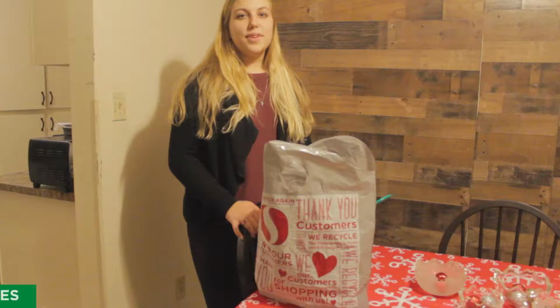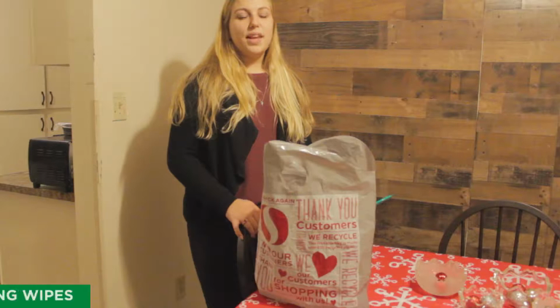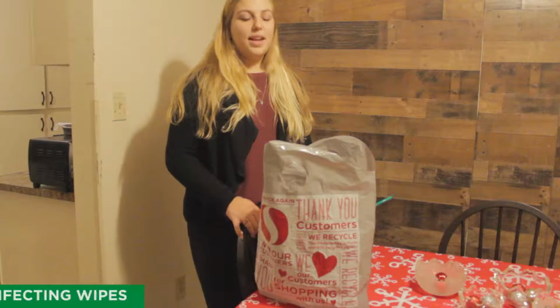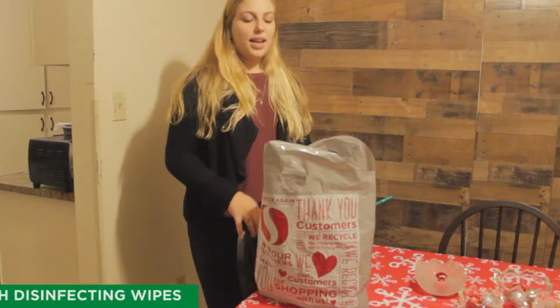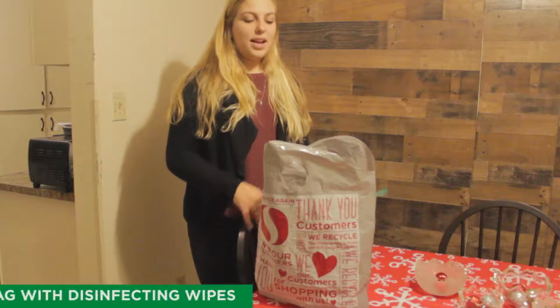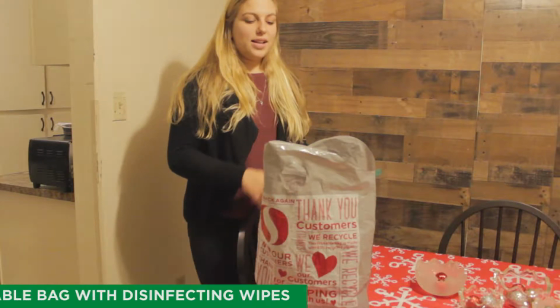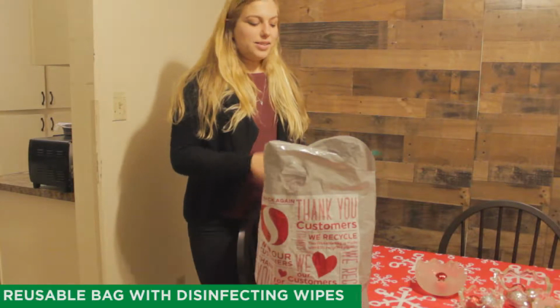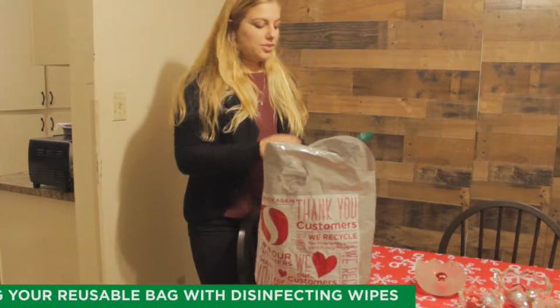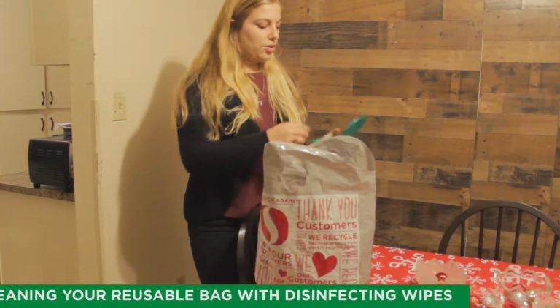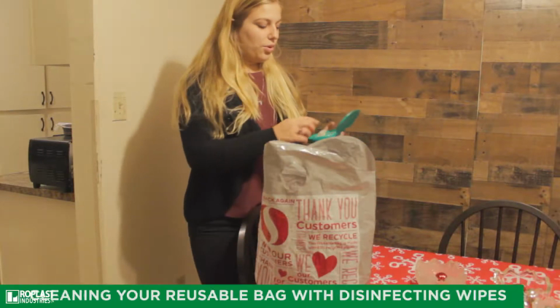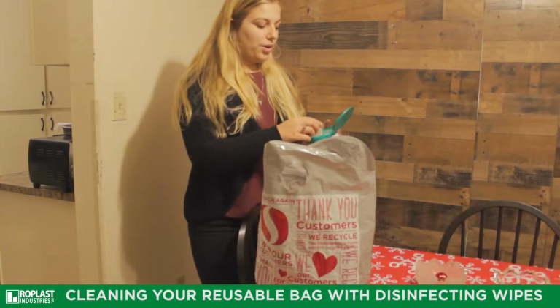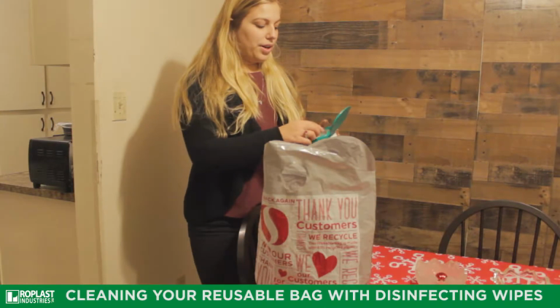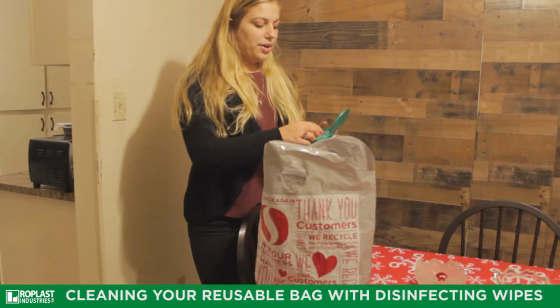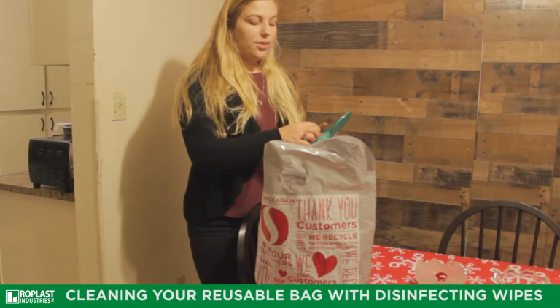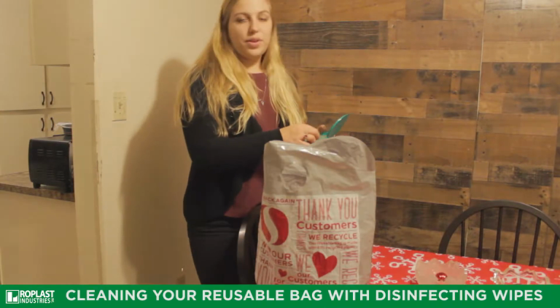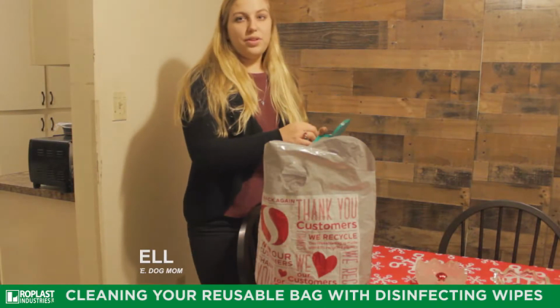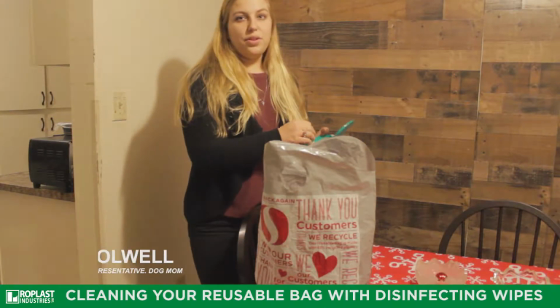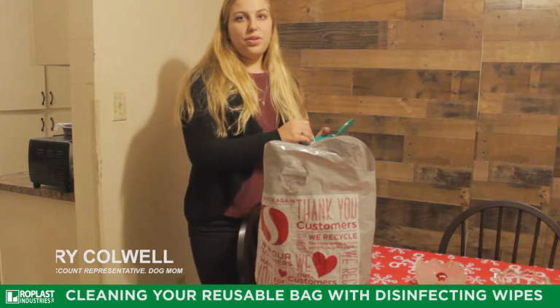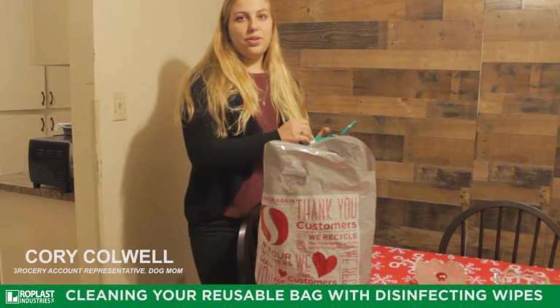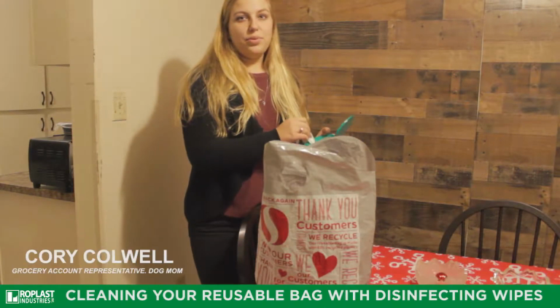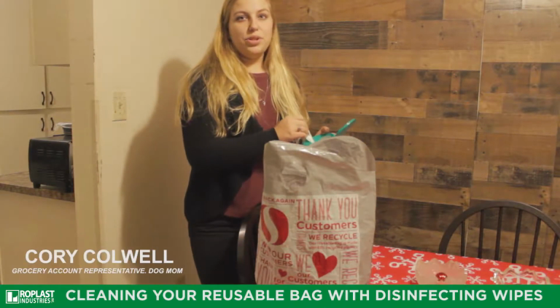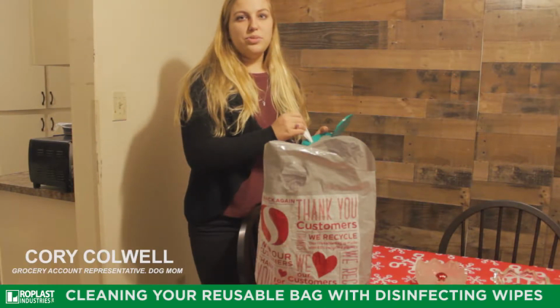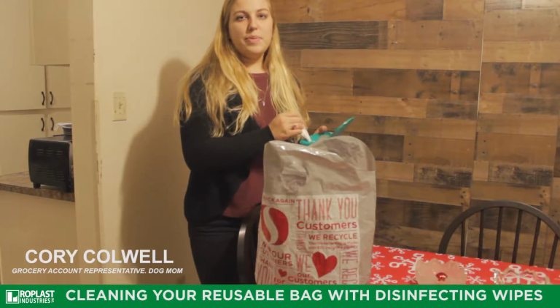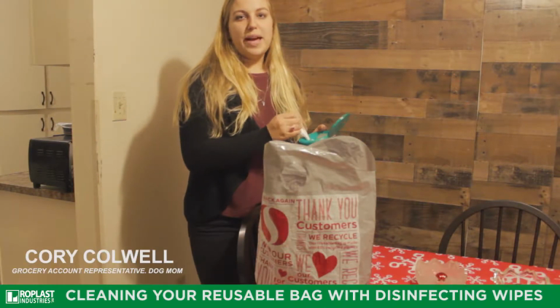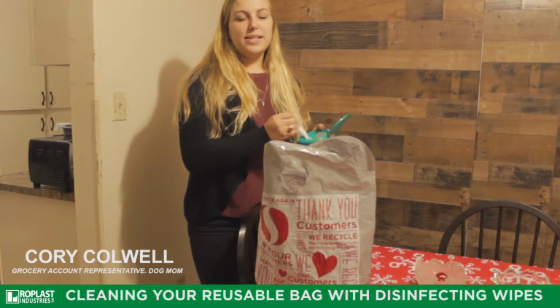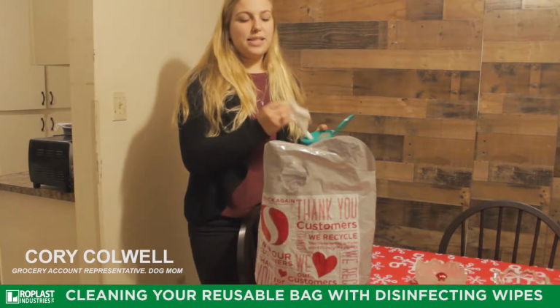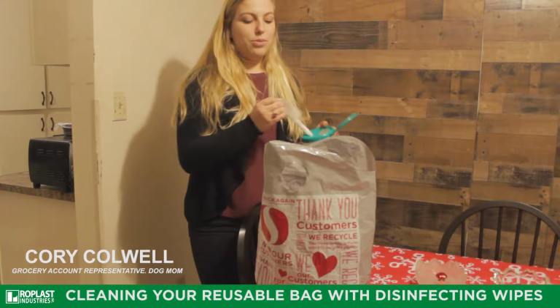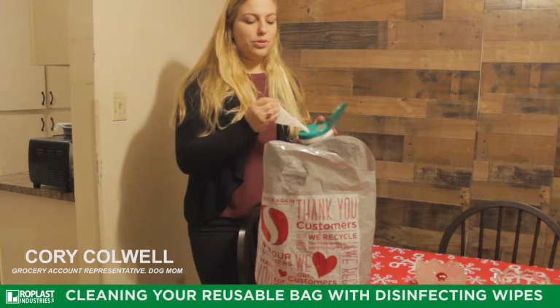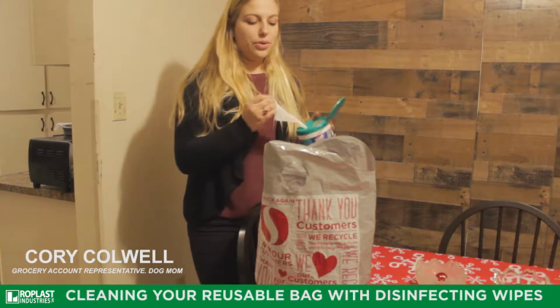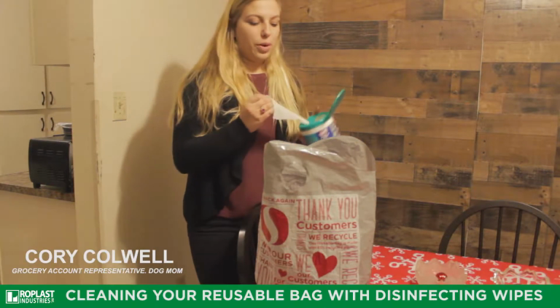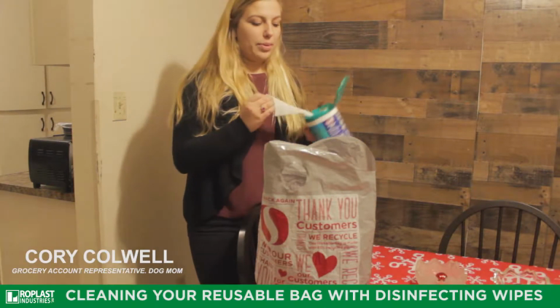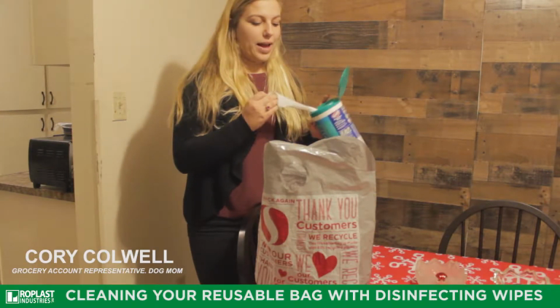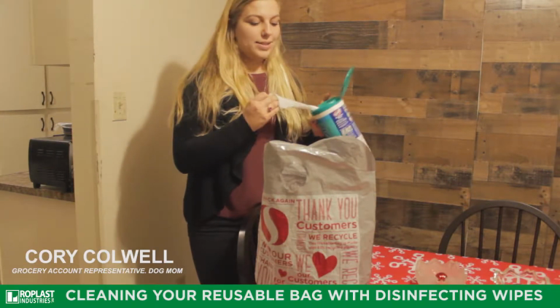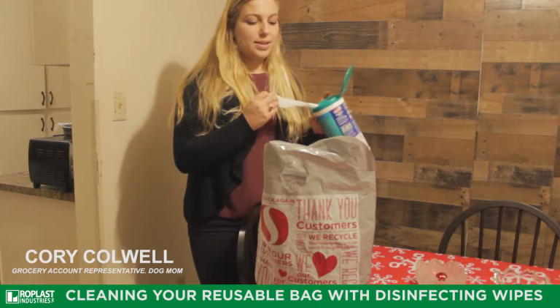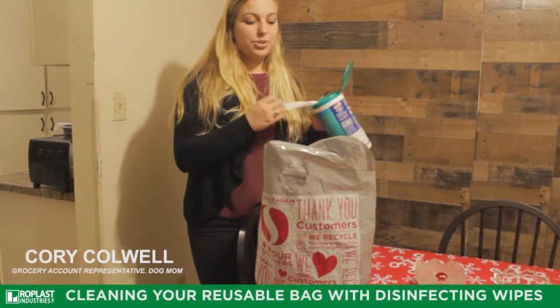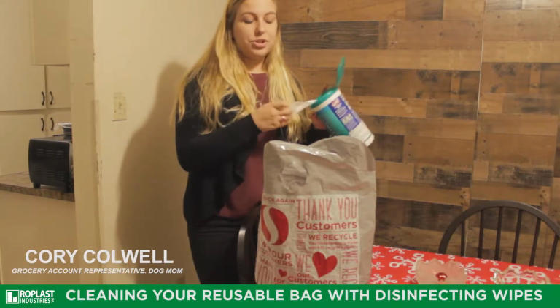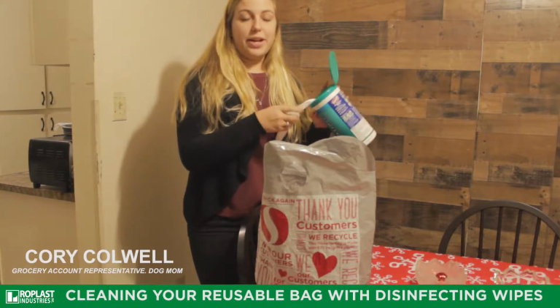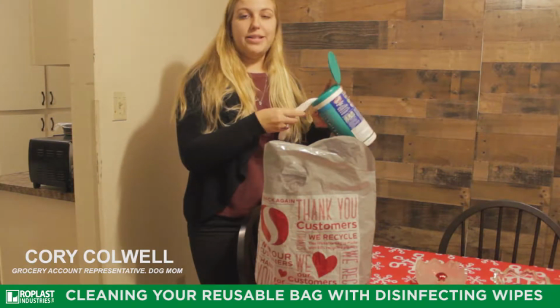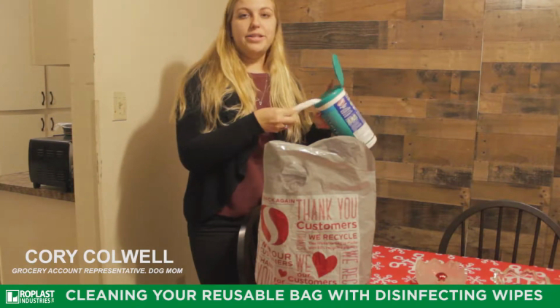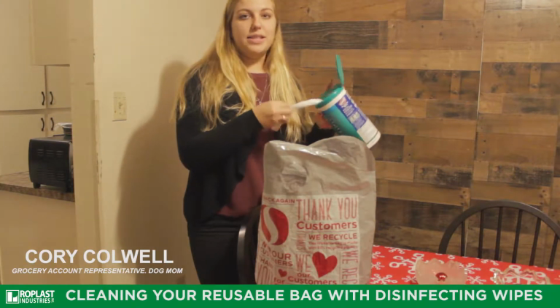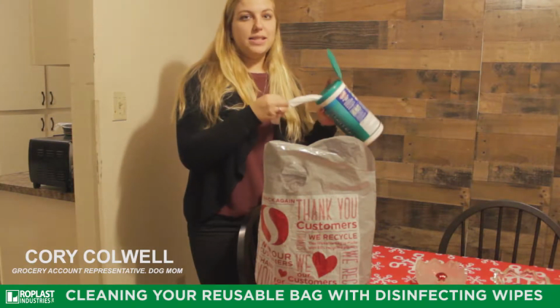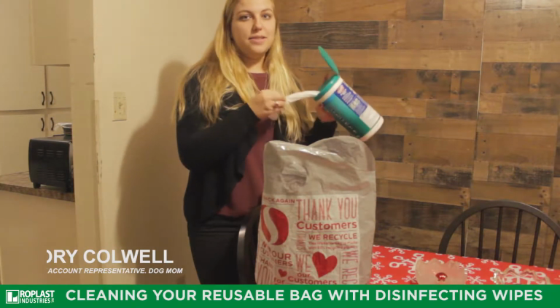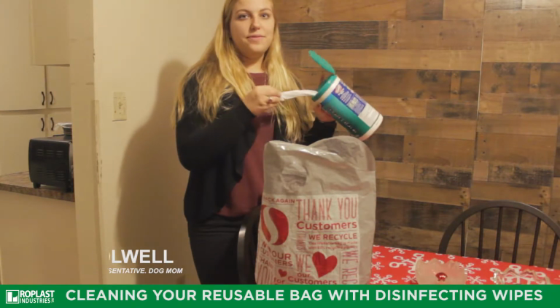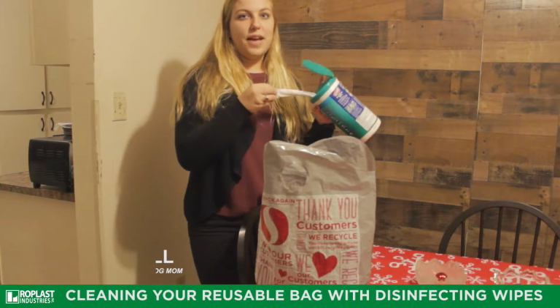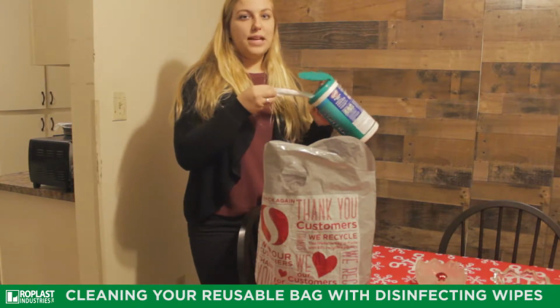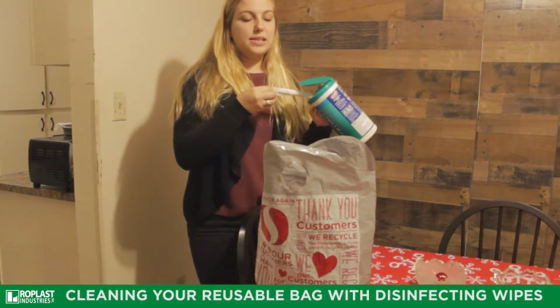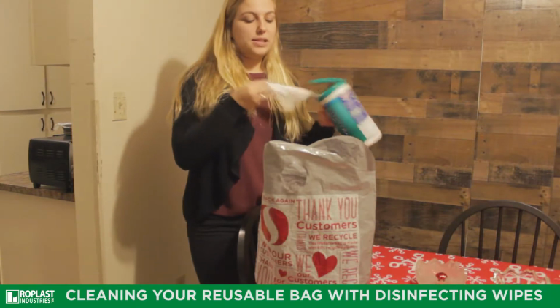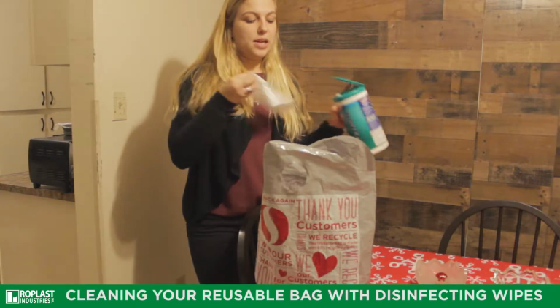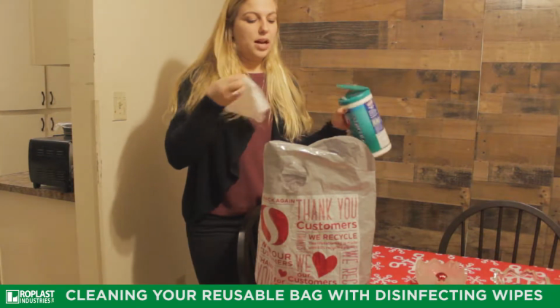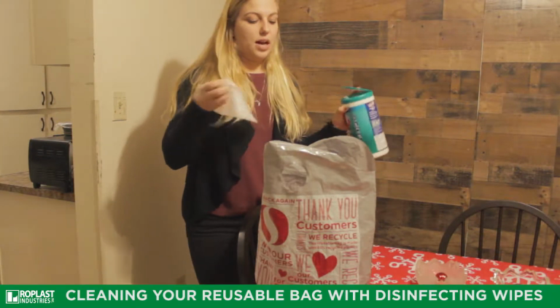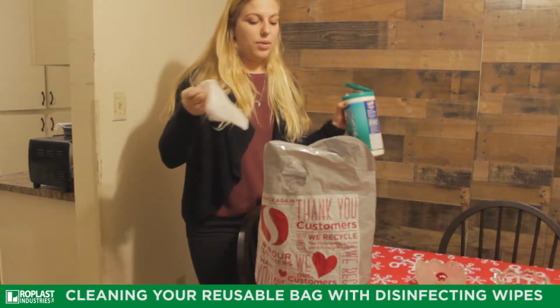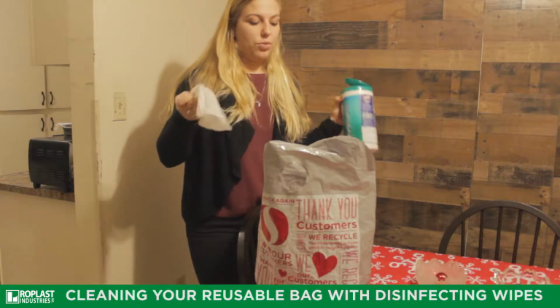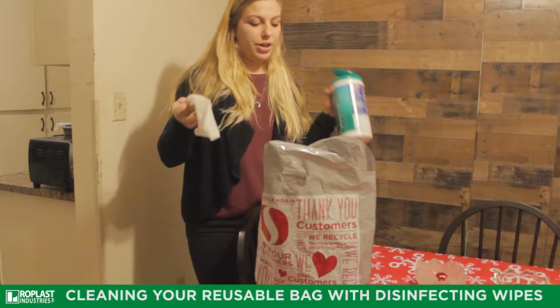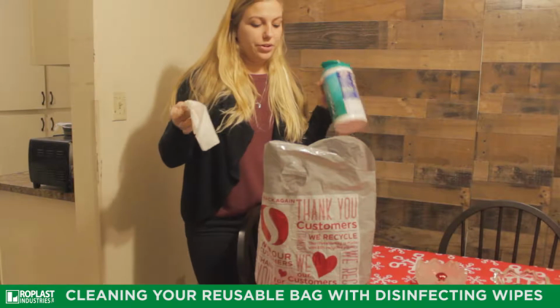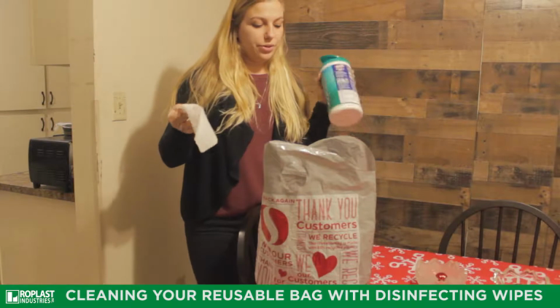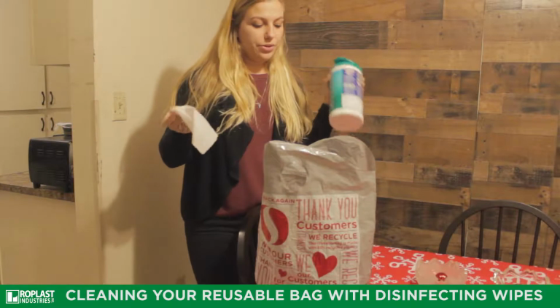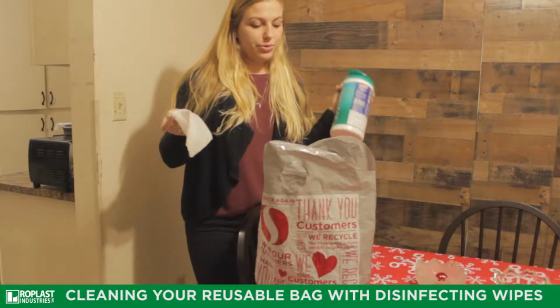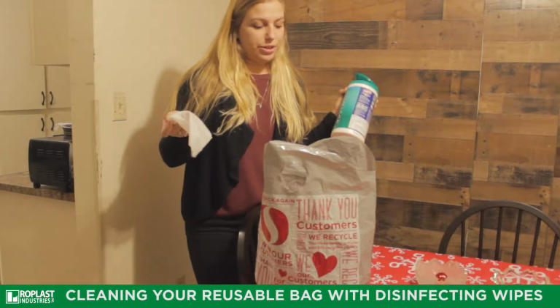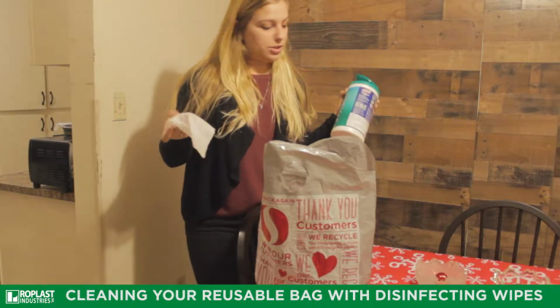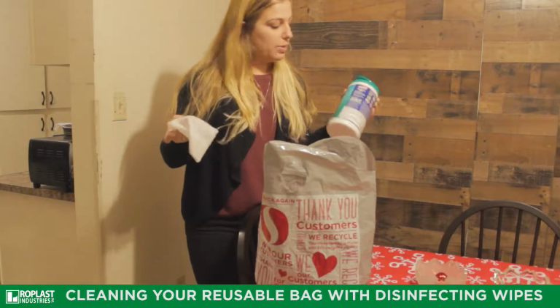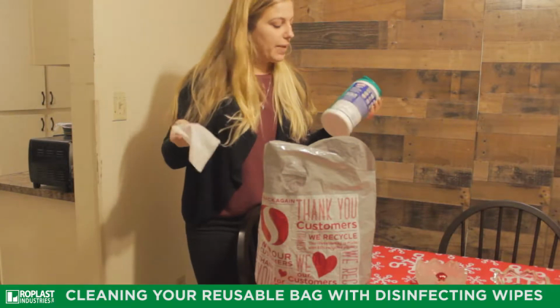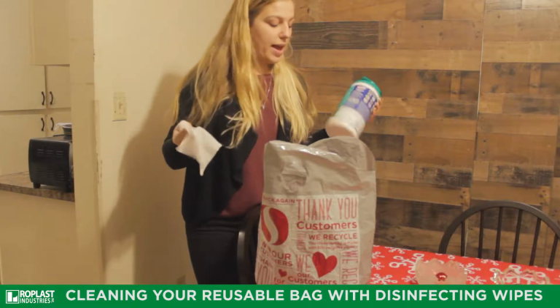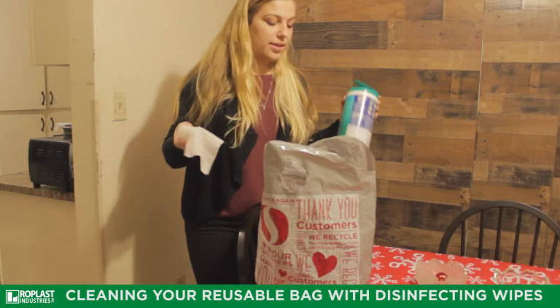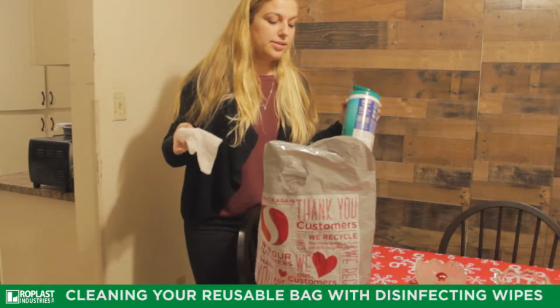Hey guys, it's Cory with your reusable bag team over at Rope Glass. I'm going to show you how you disinfect one of your reusable bags.